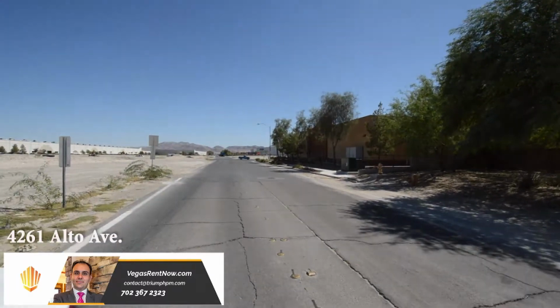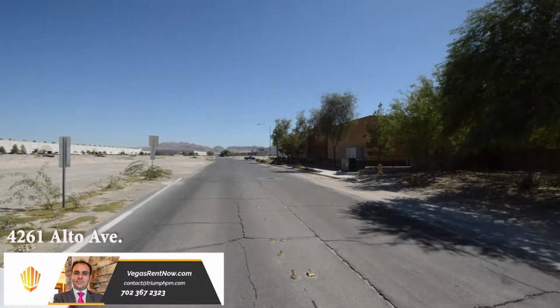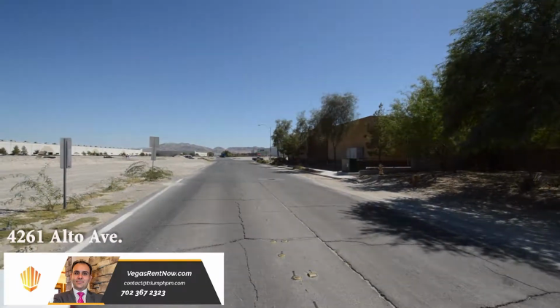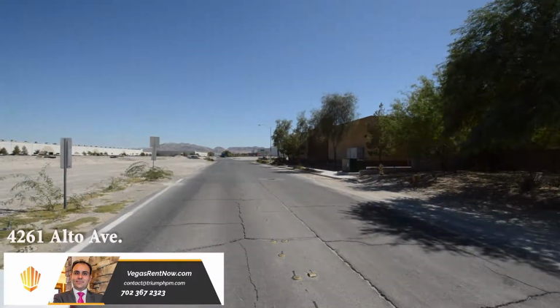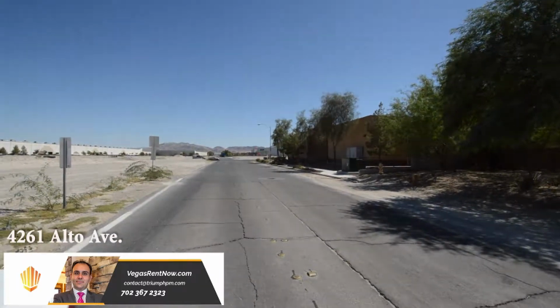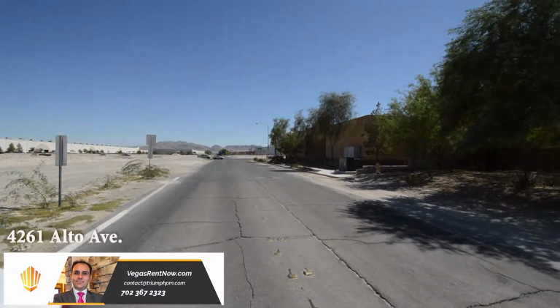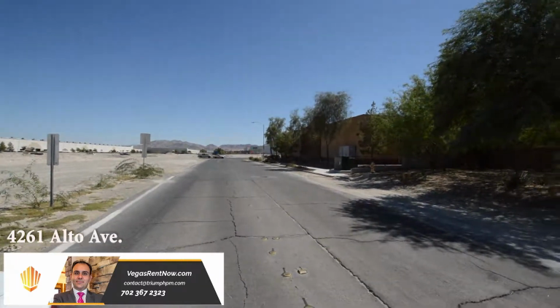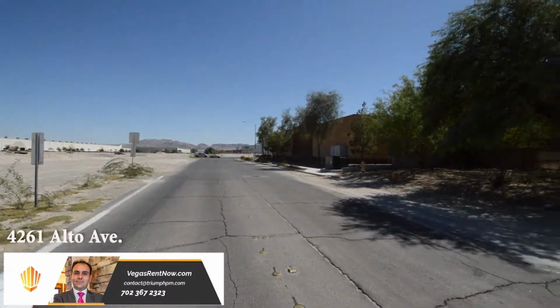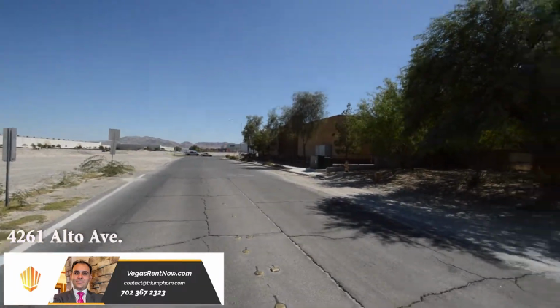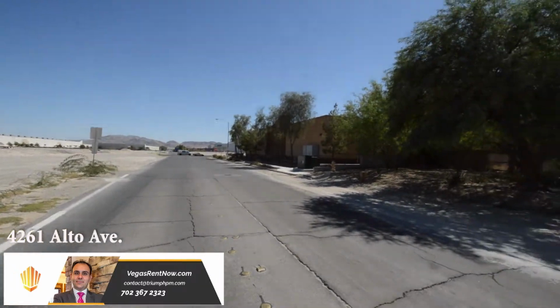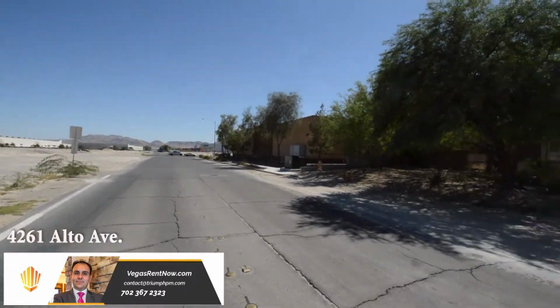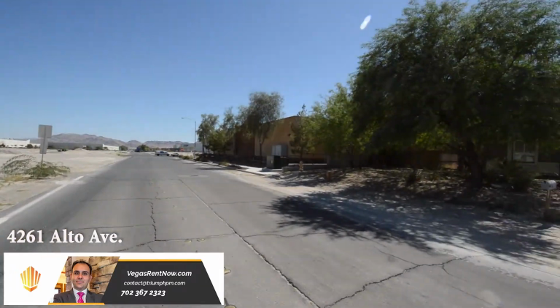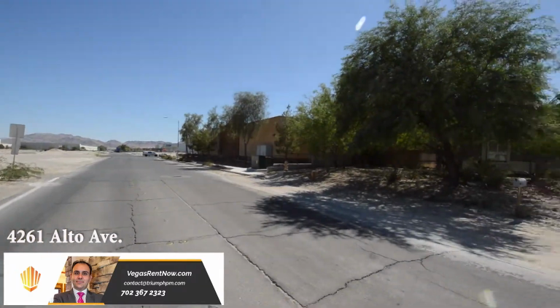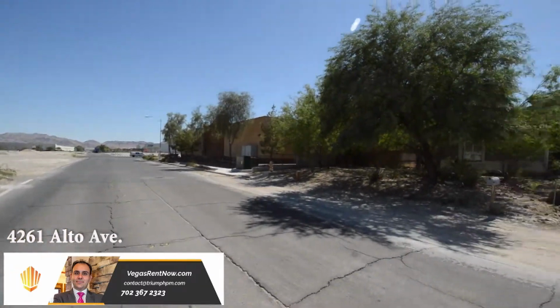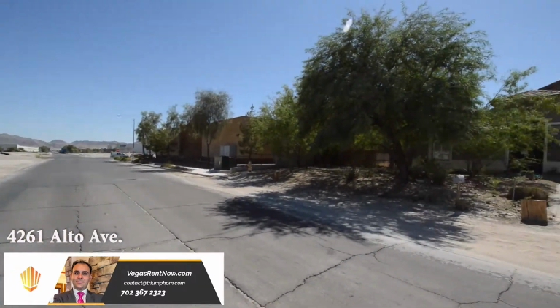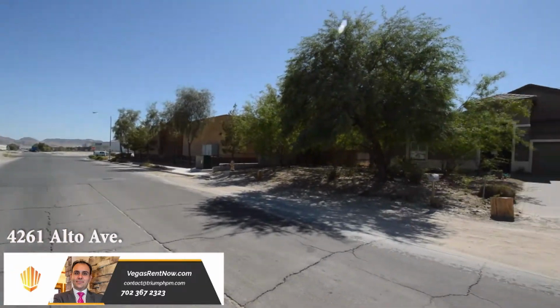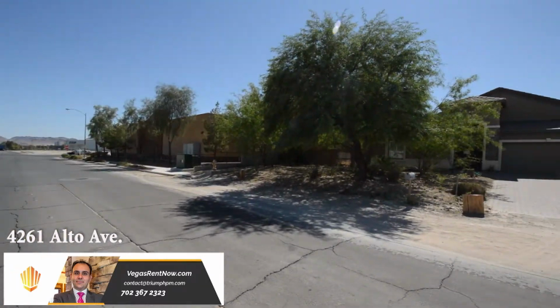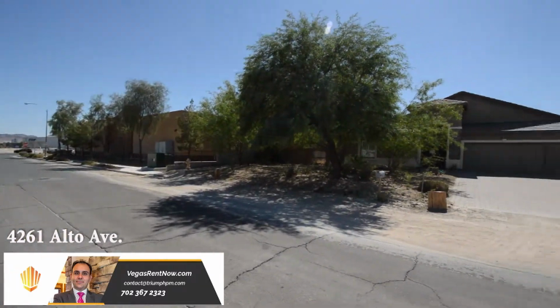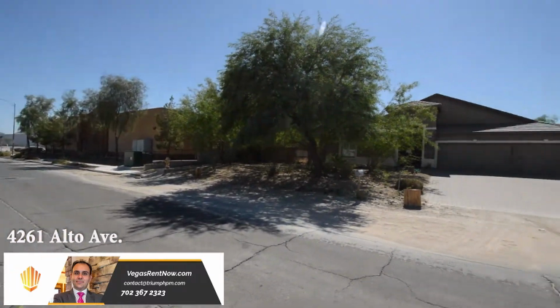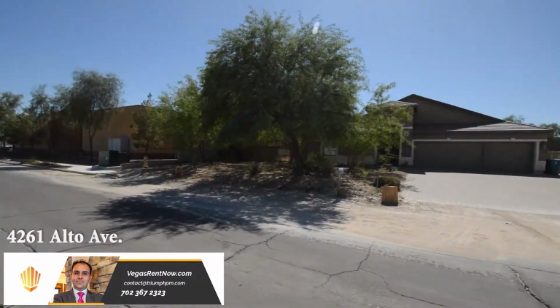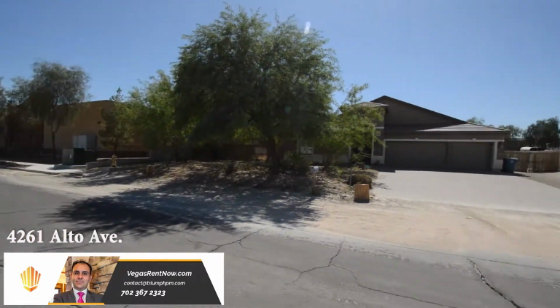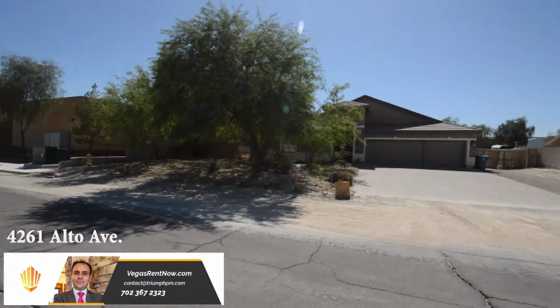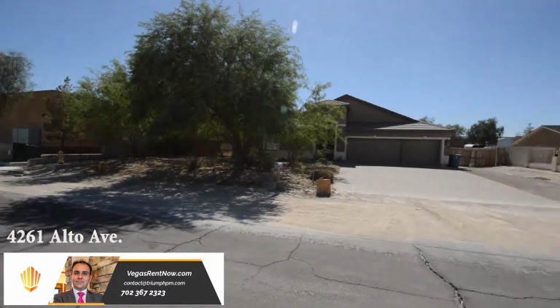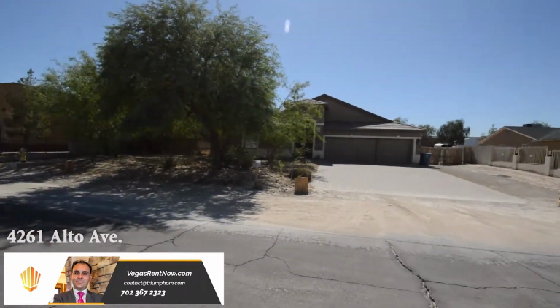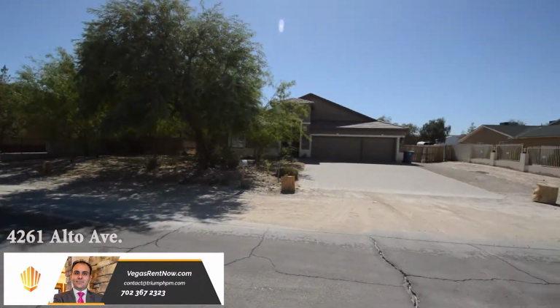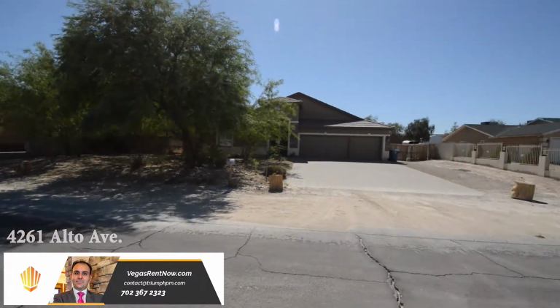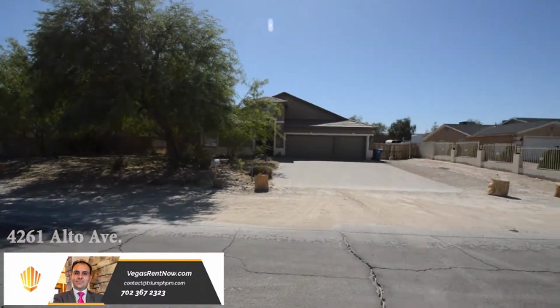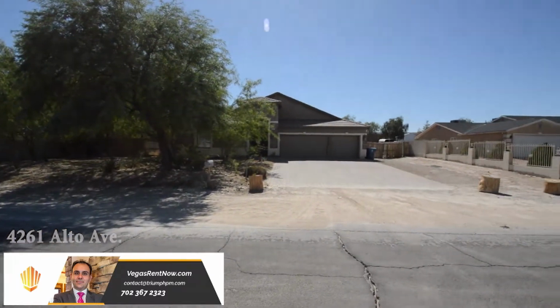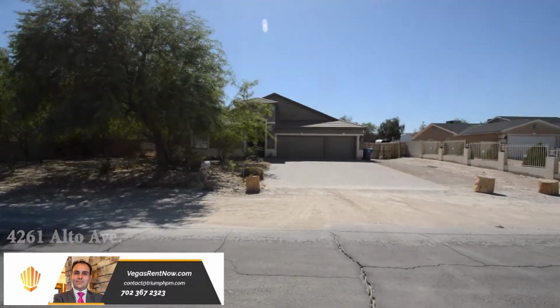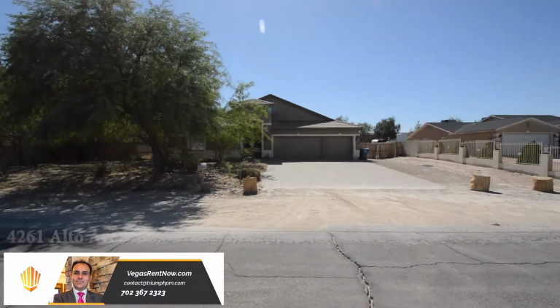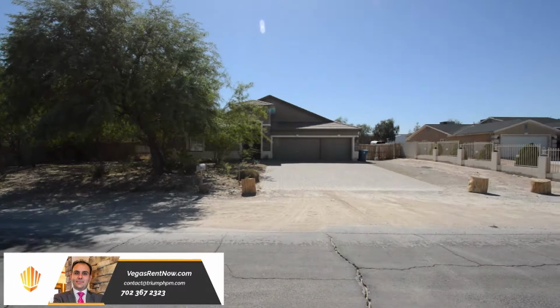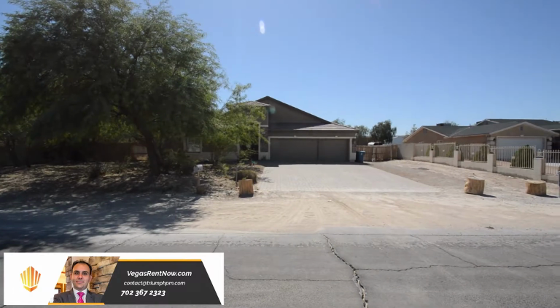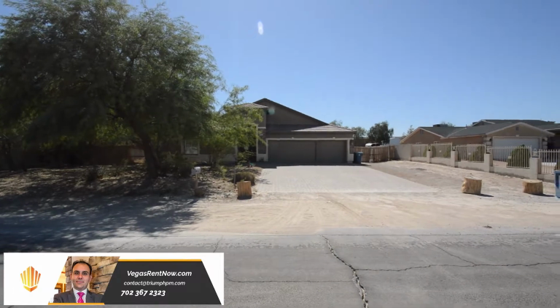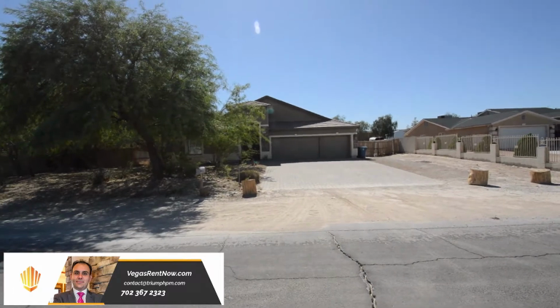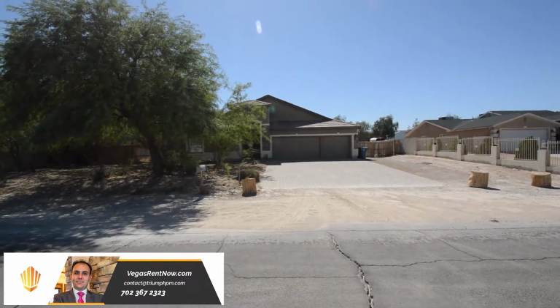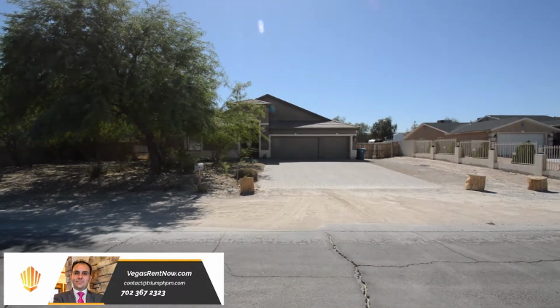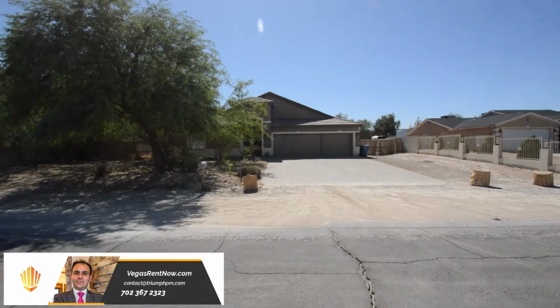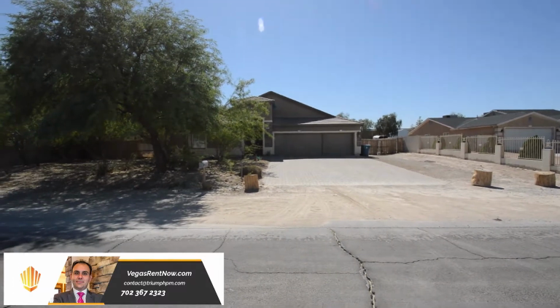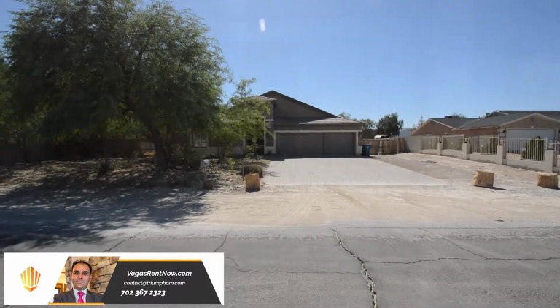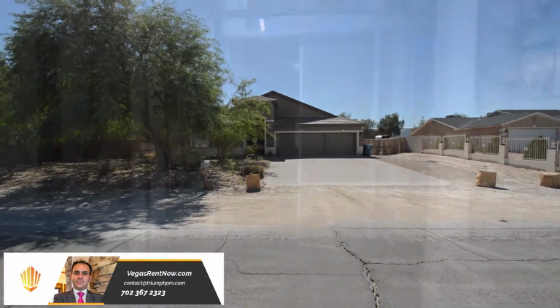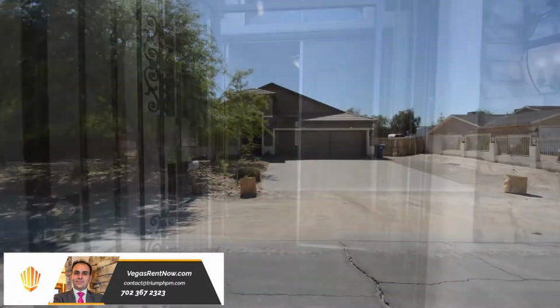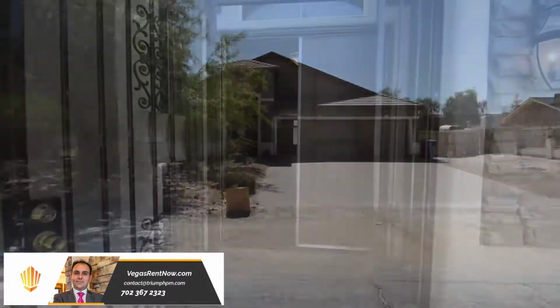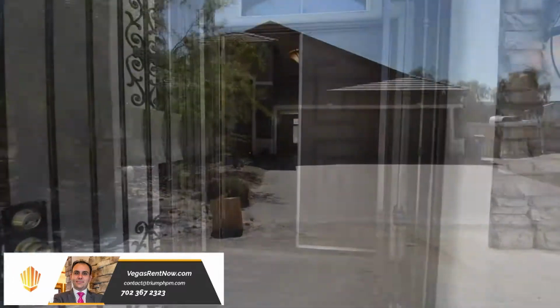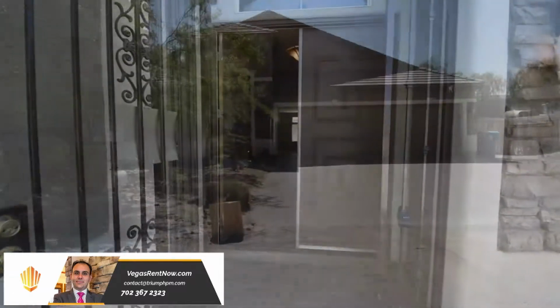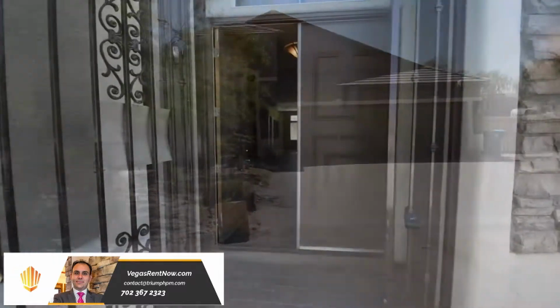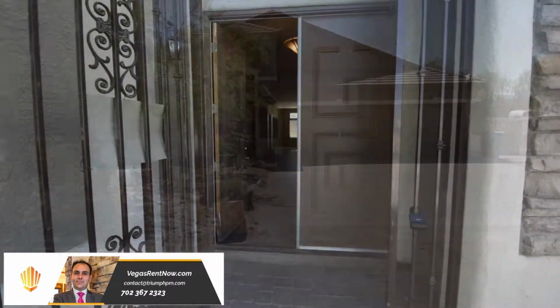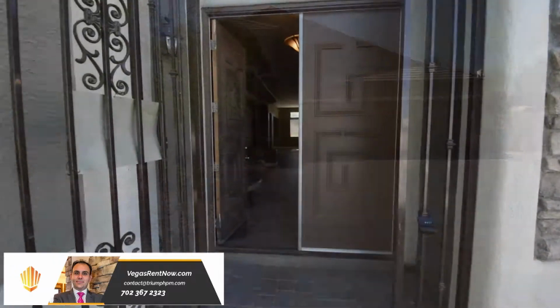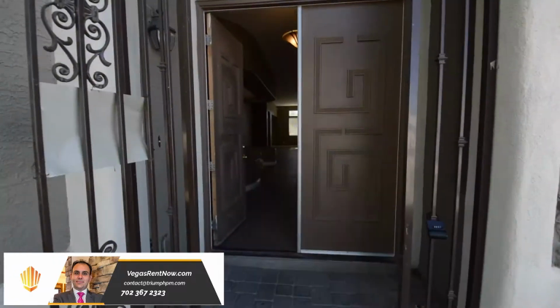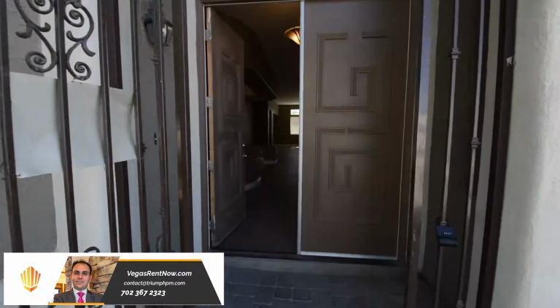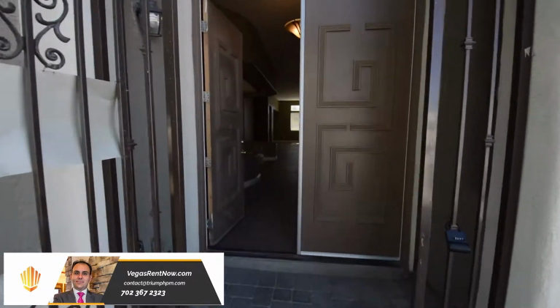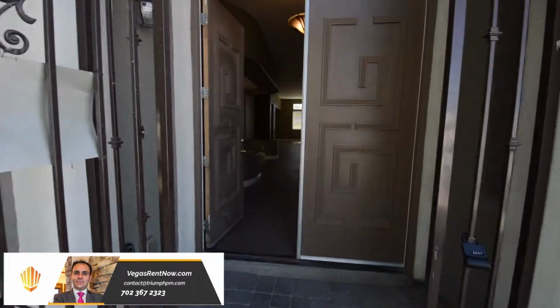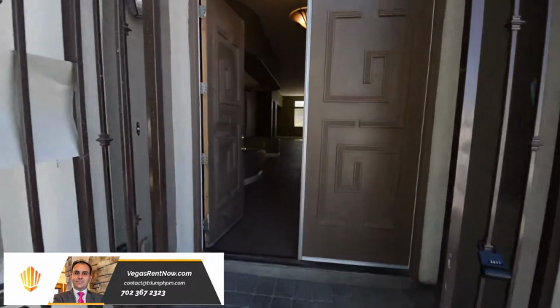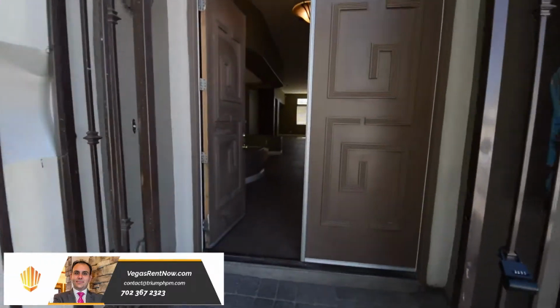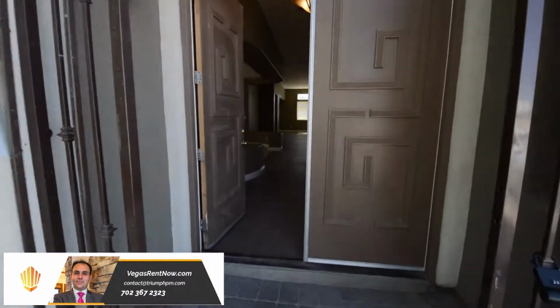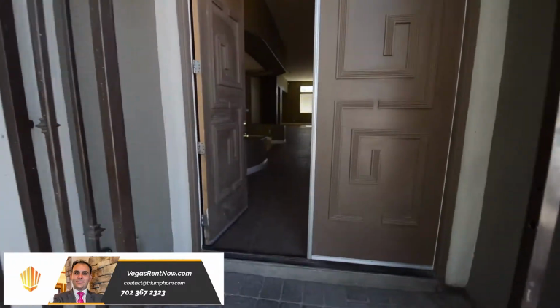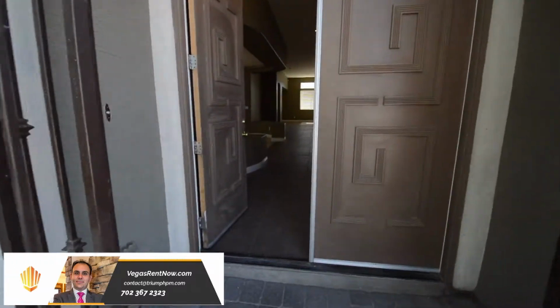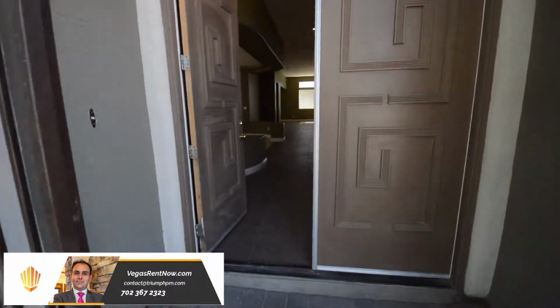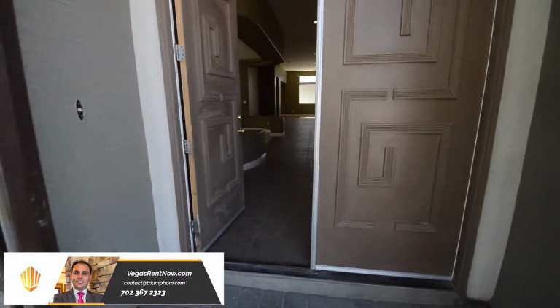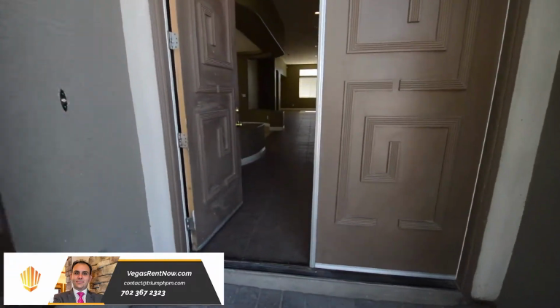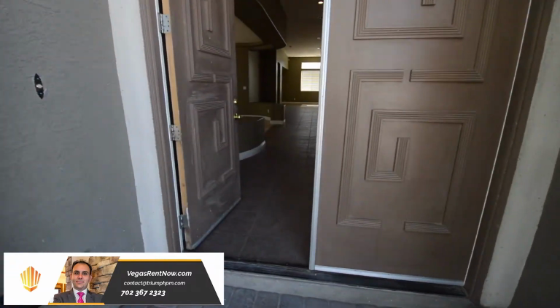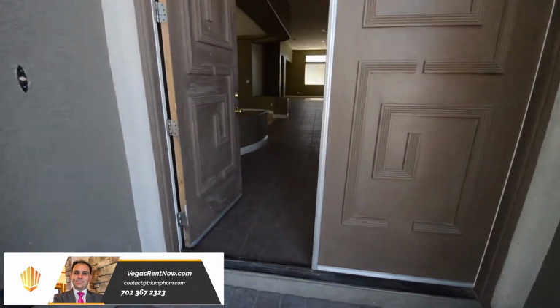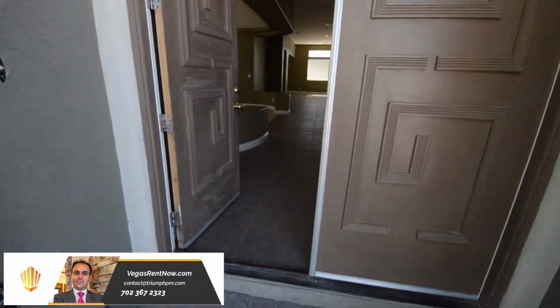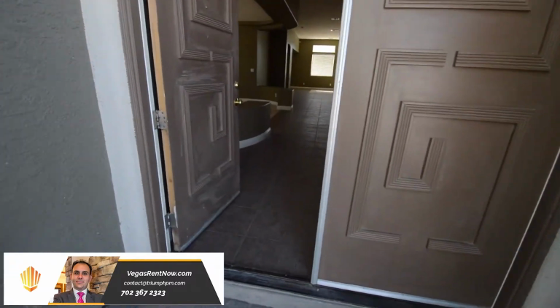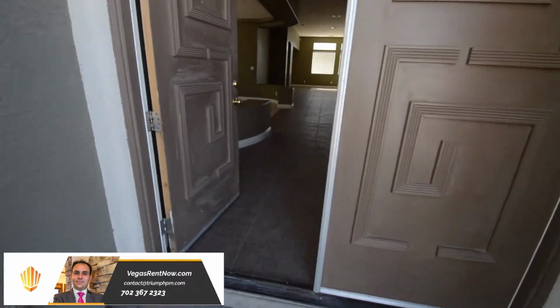The home features a large open floor plan with four bedrooms, family room, formal living room, open kitchen, and three-car garage.